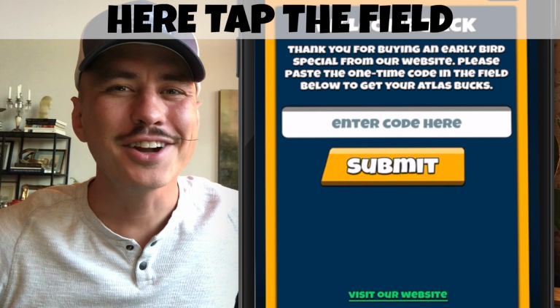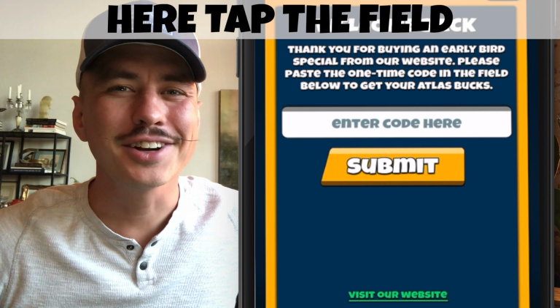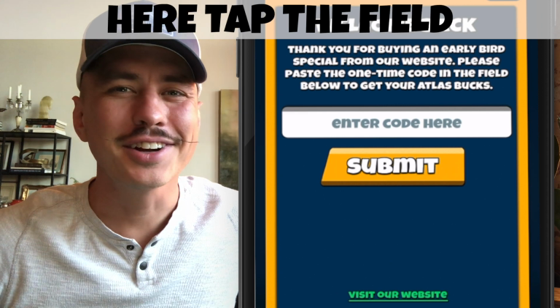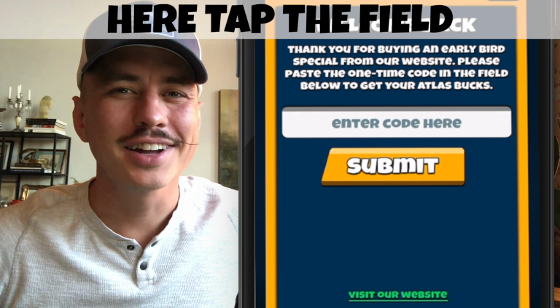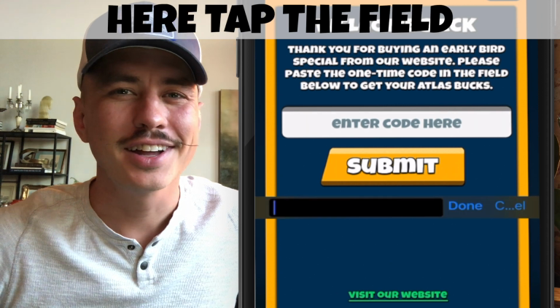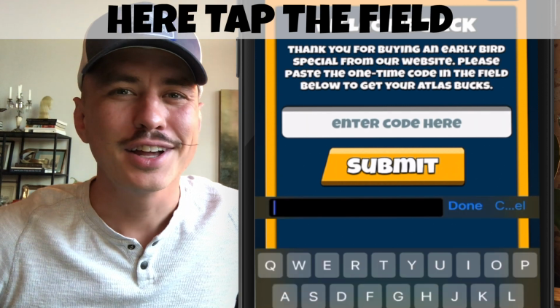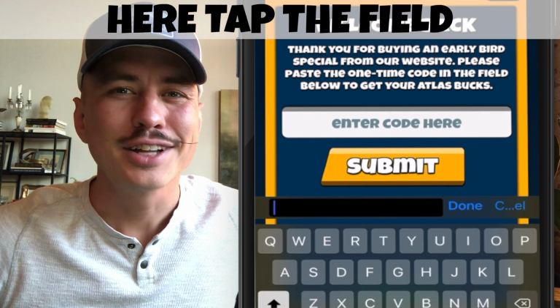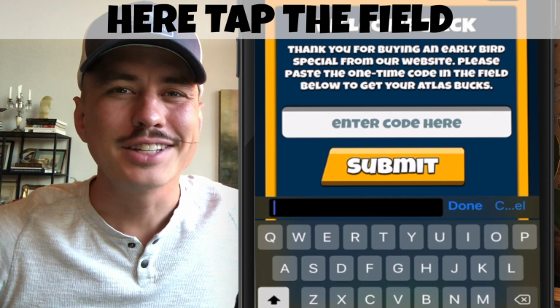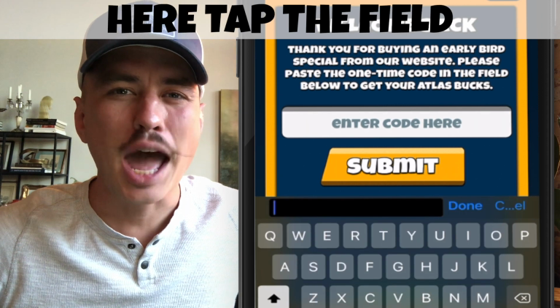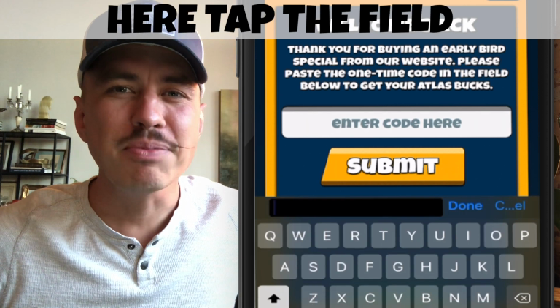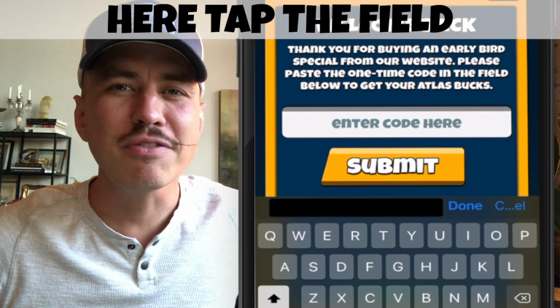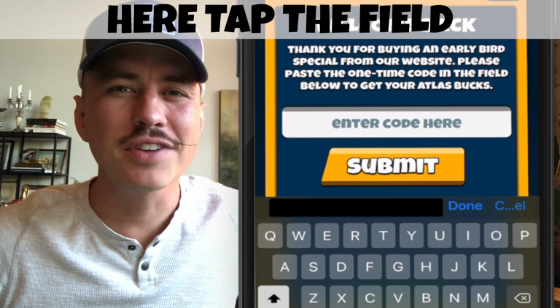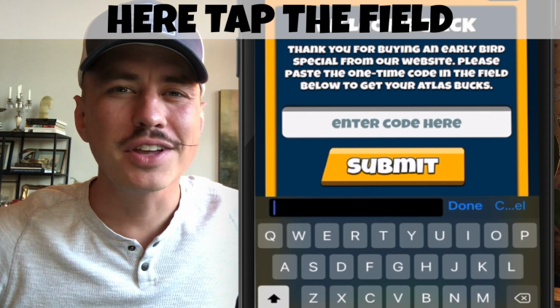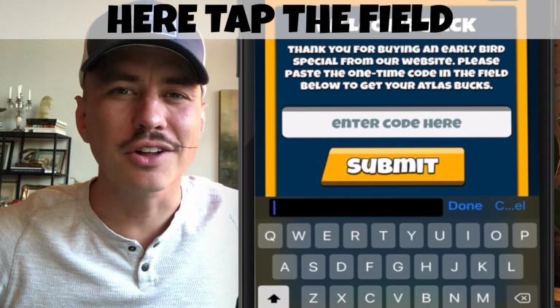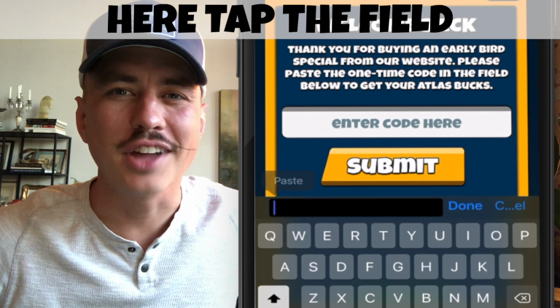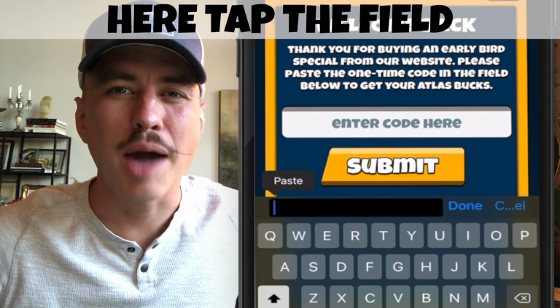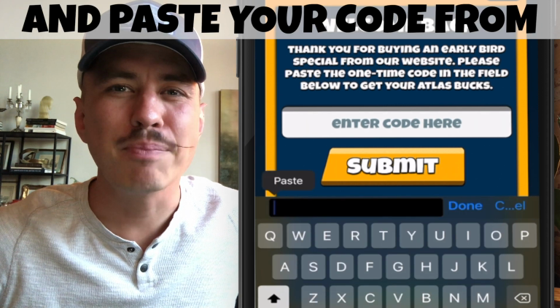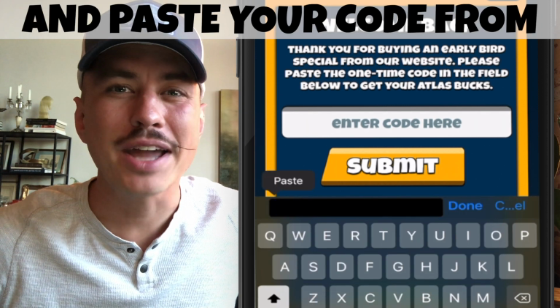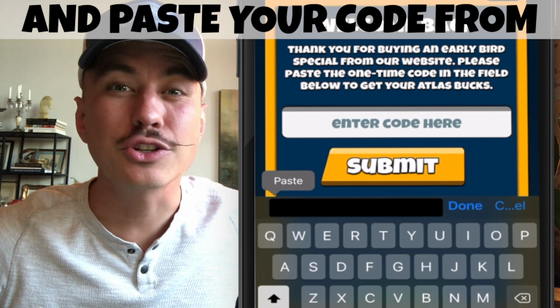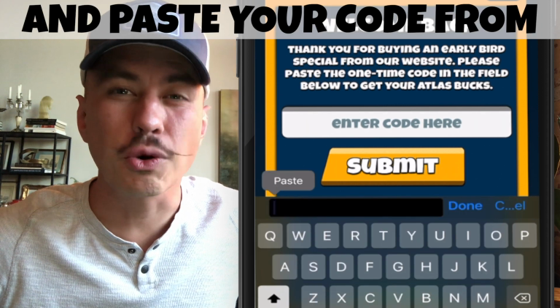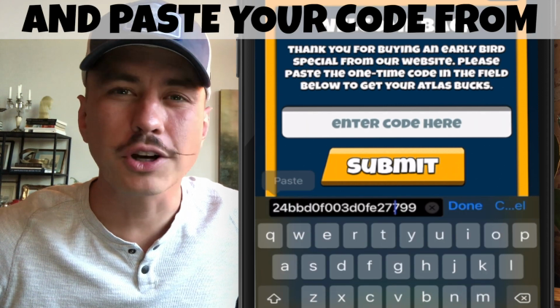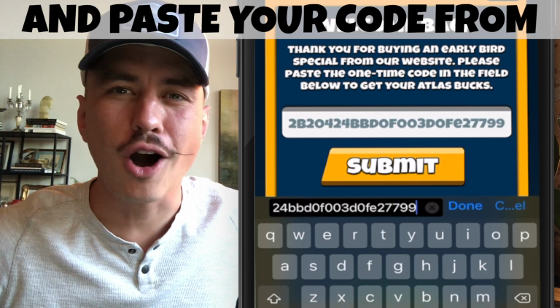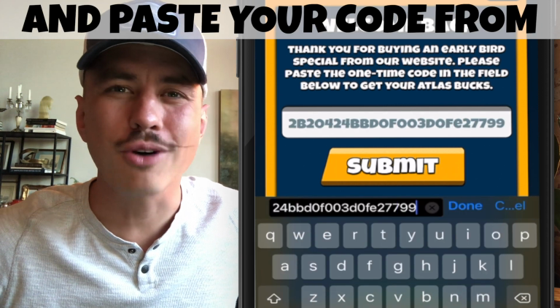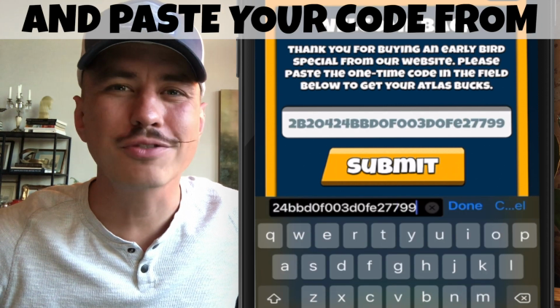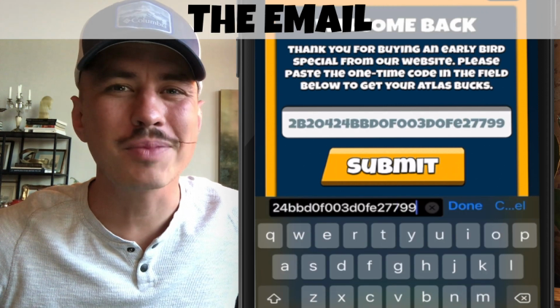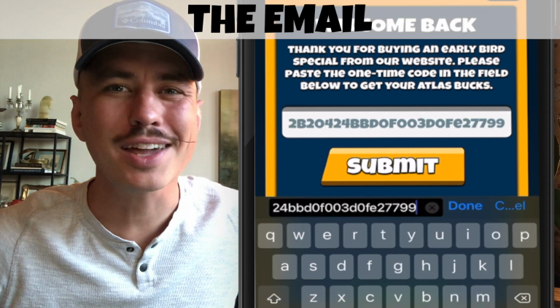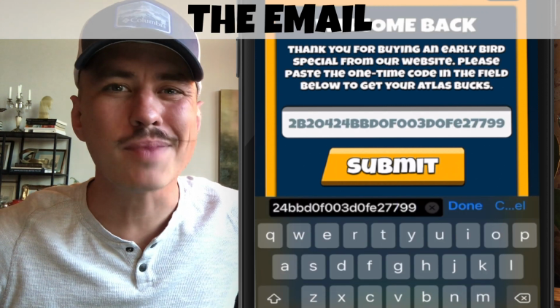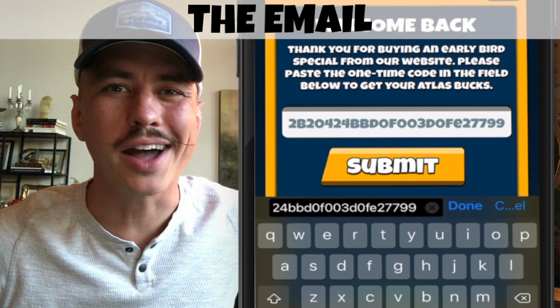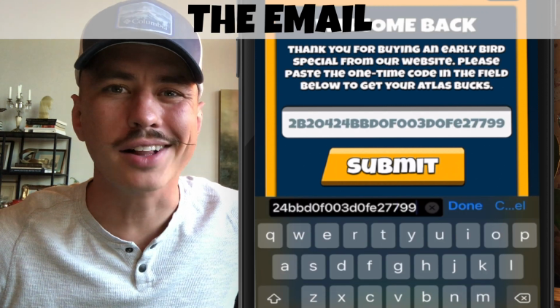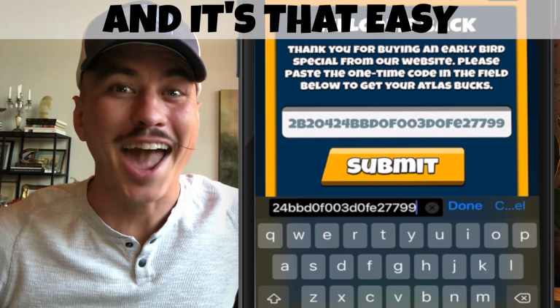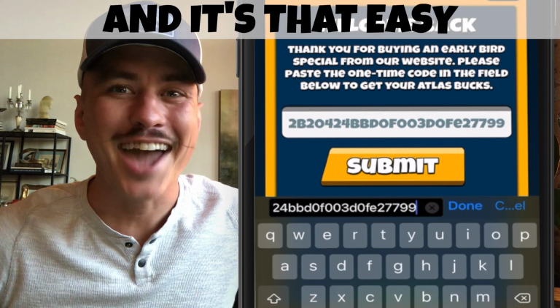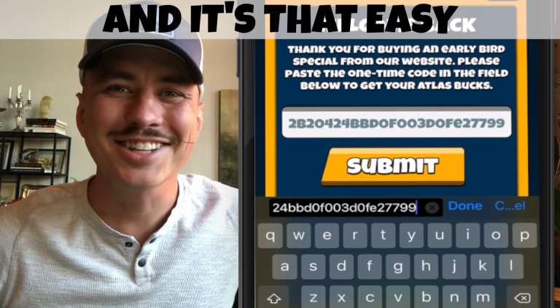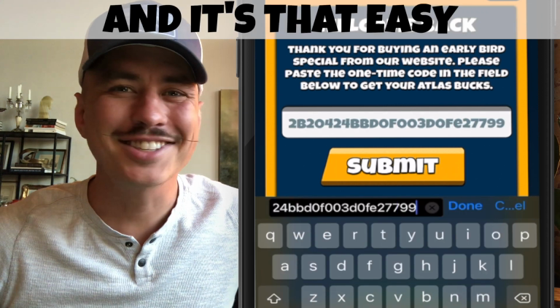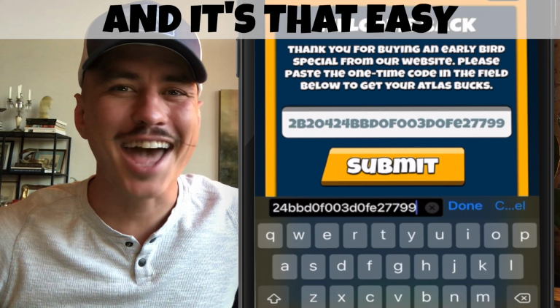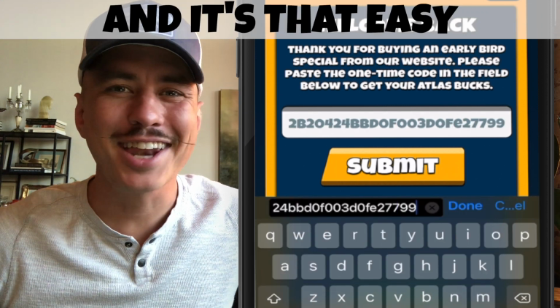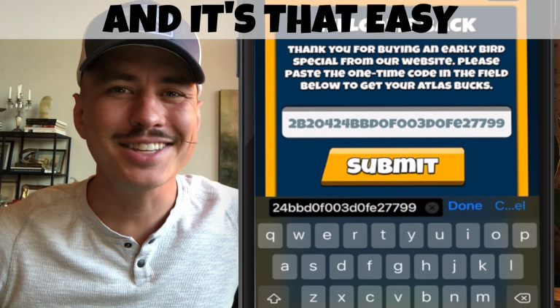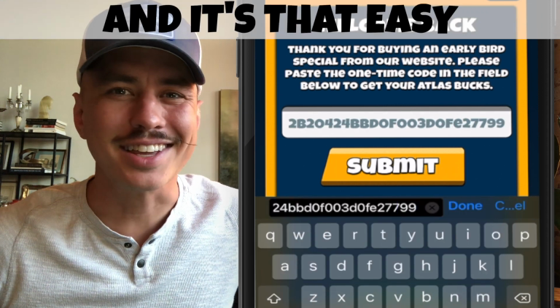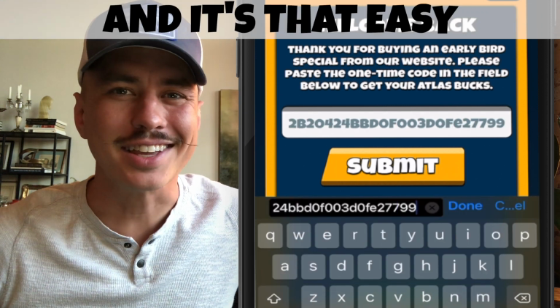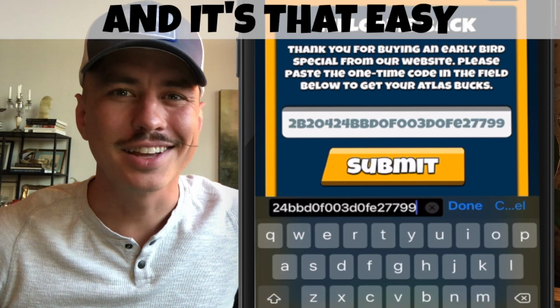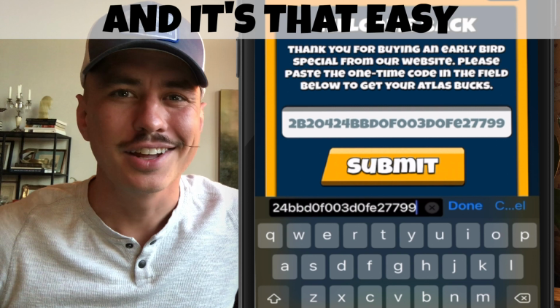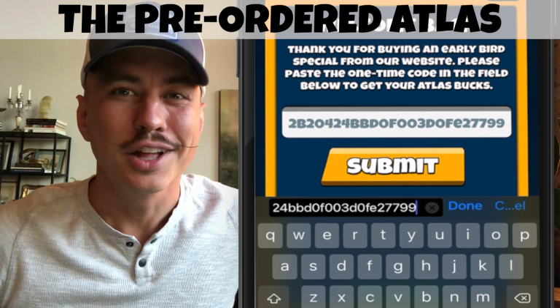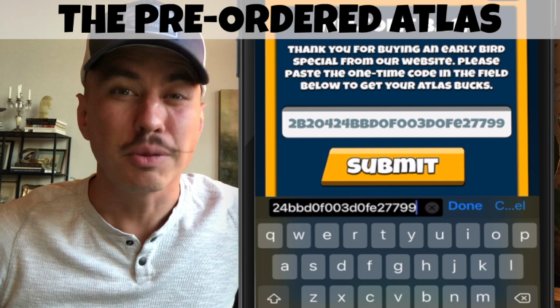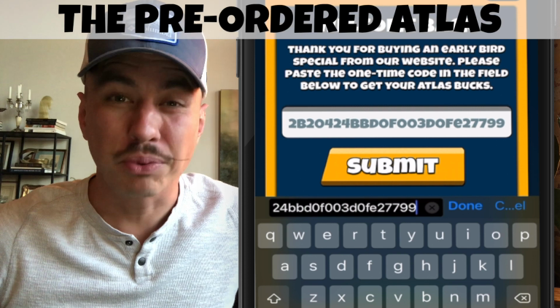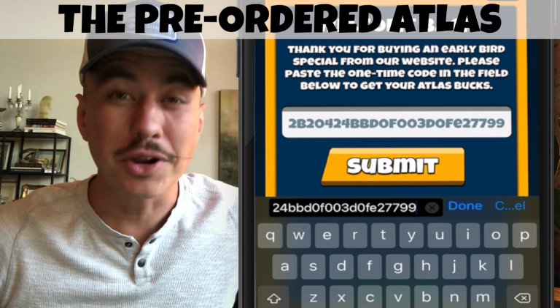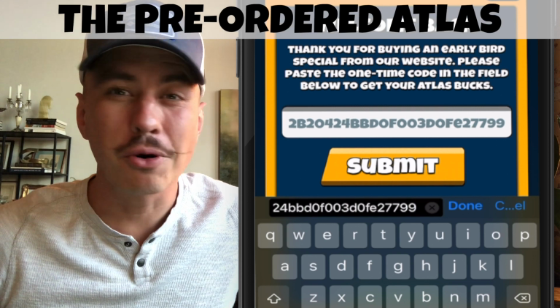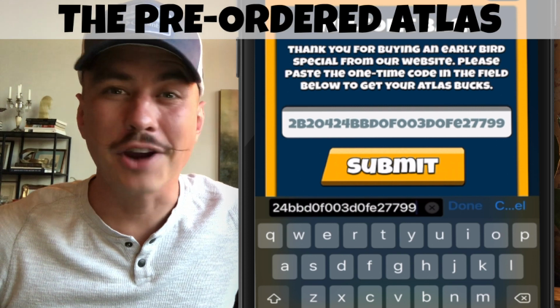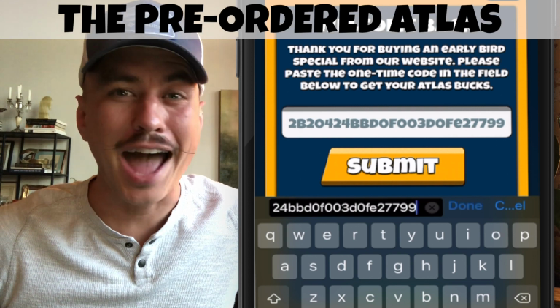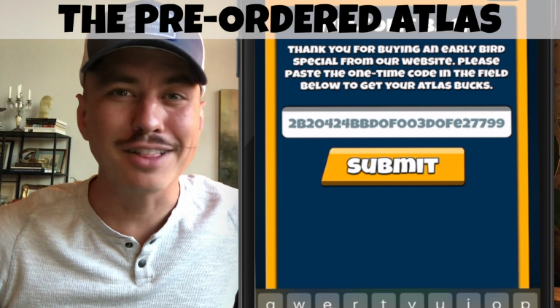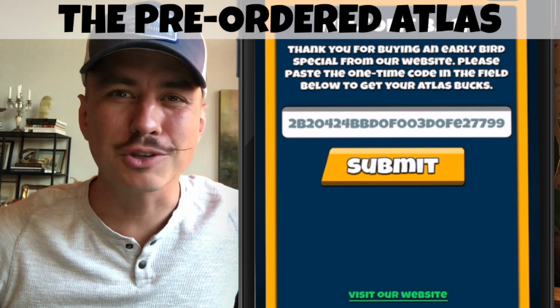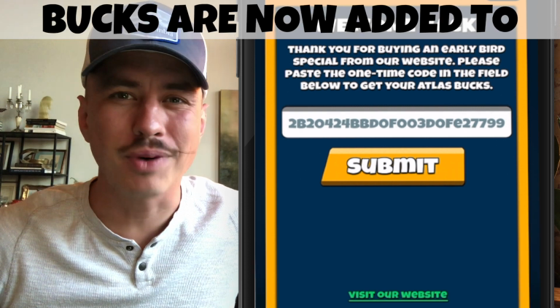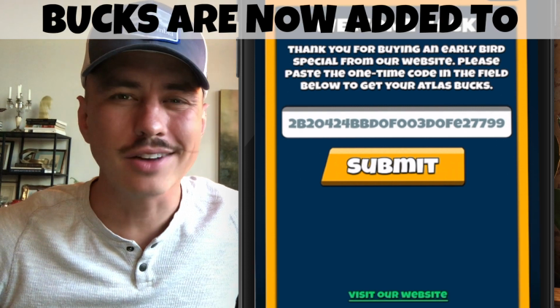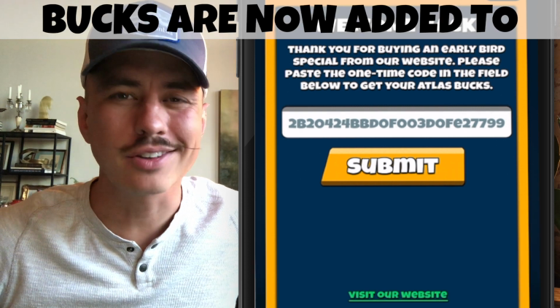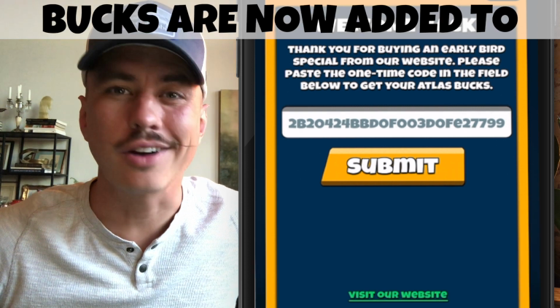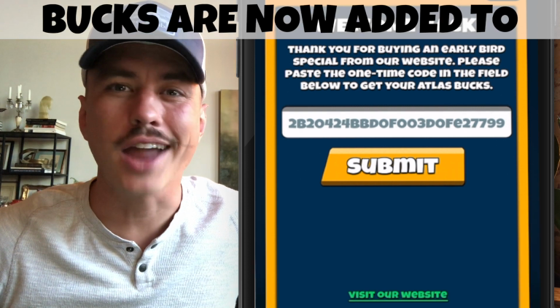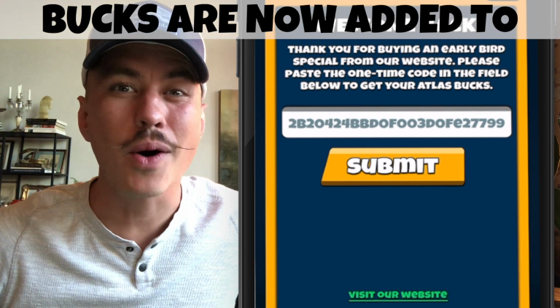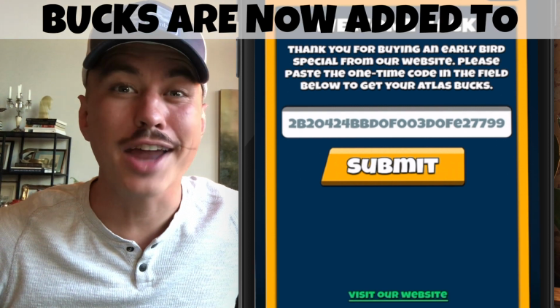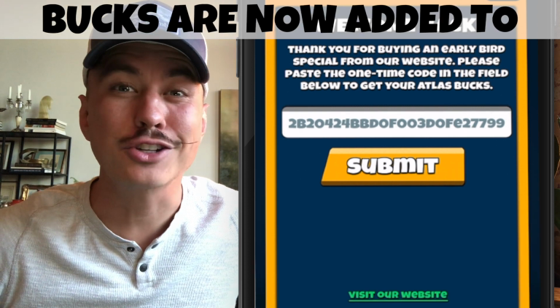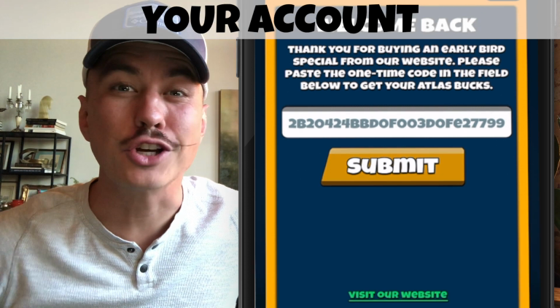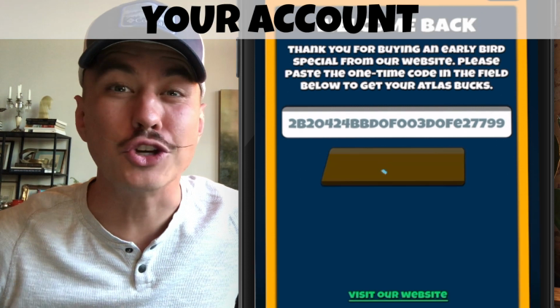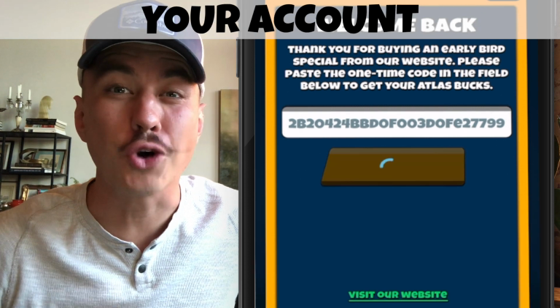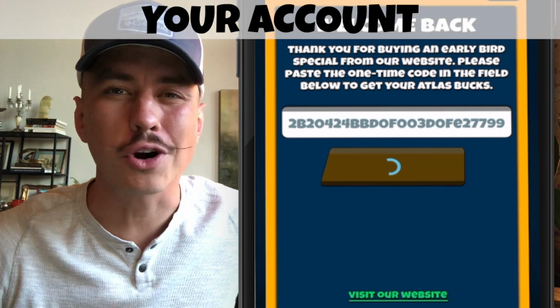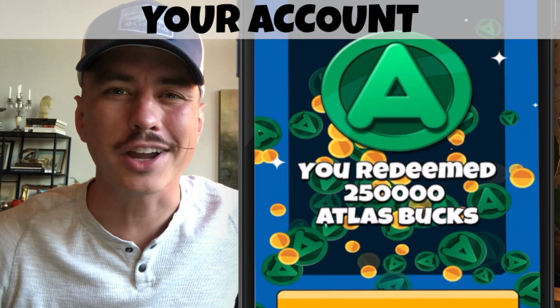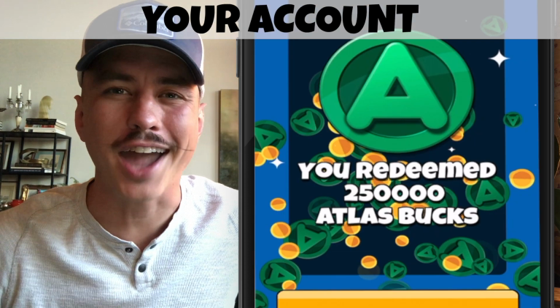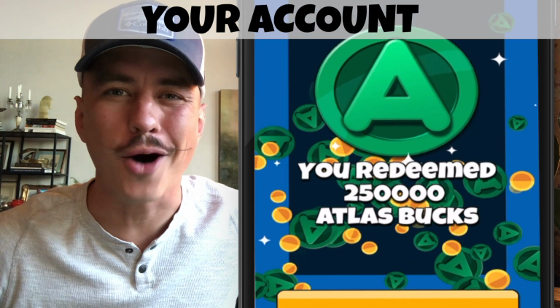Tap the field and paste your code from the email — it's that easy. The pre-ordered Atlas books are now added to your account.